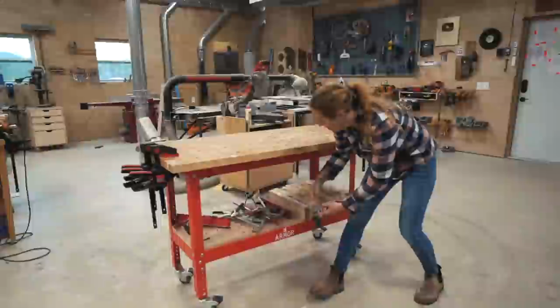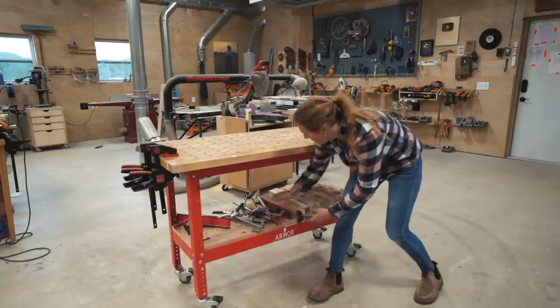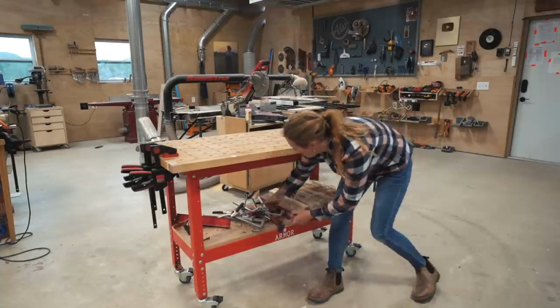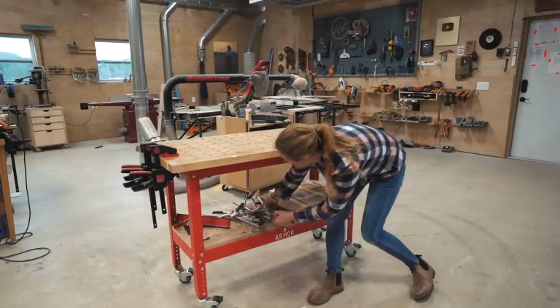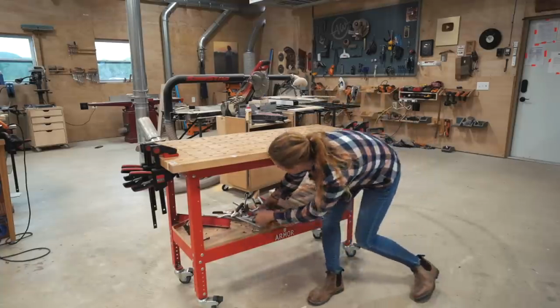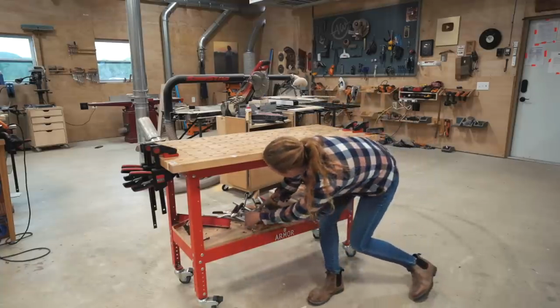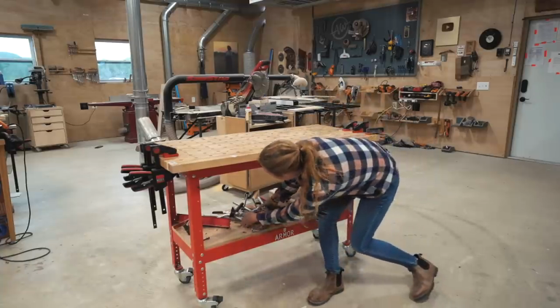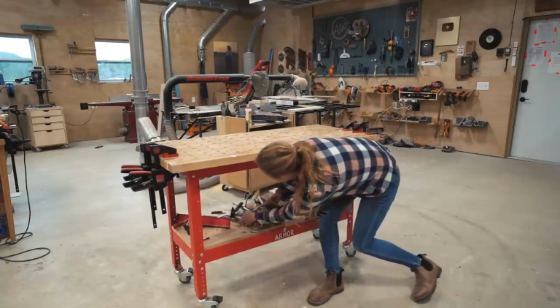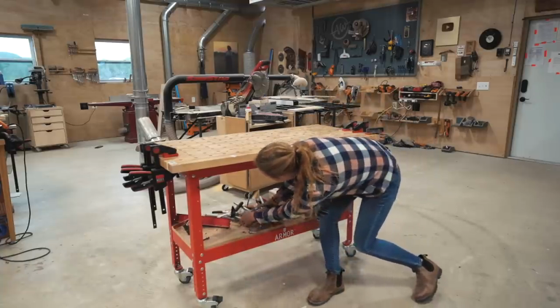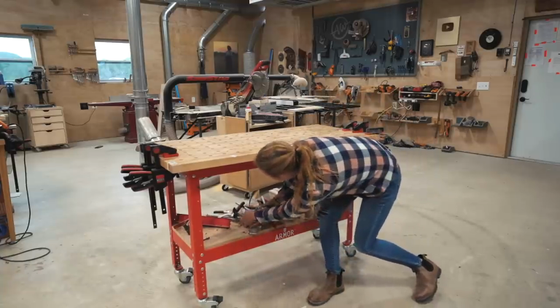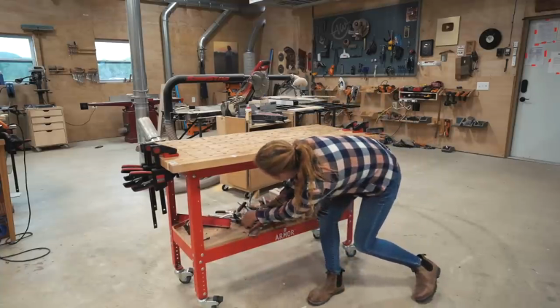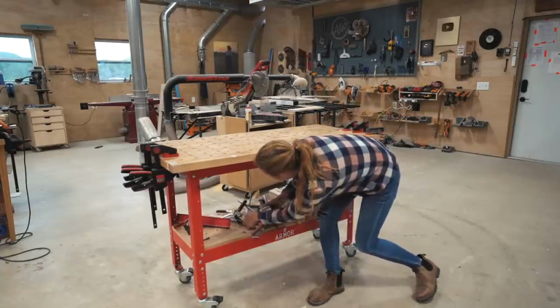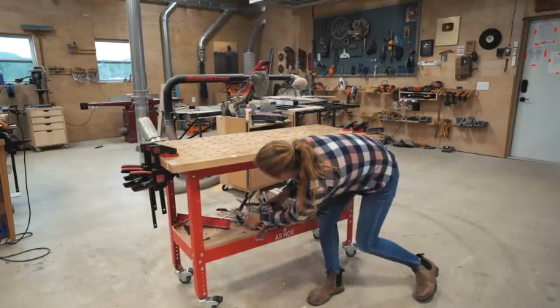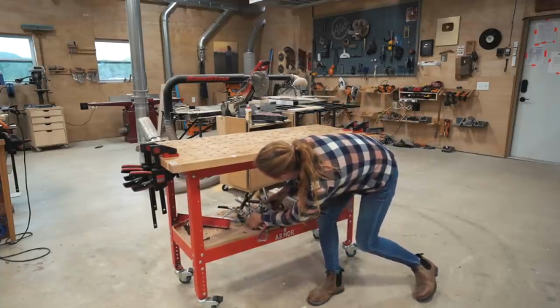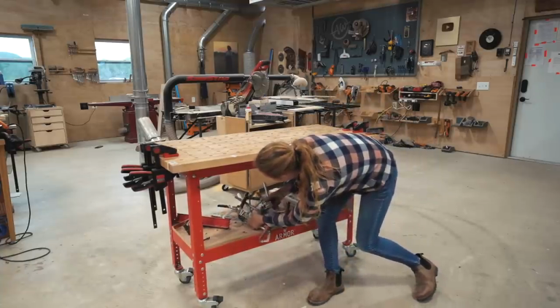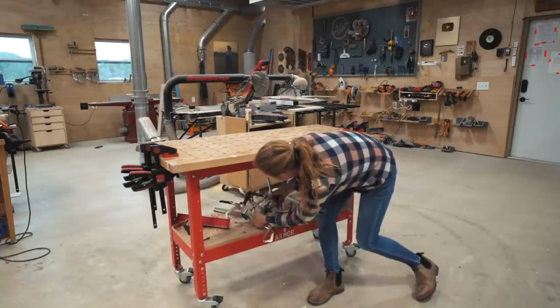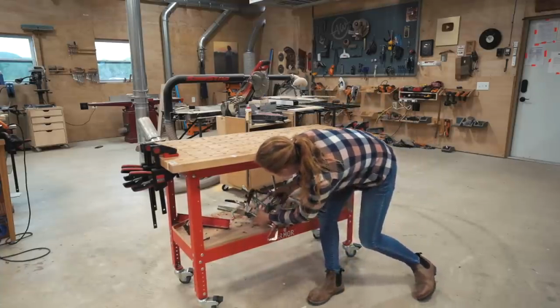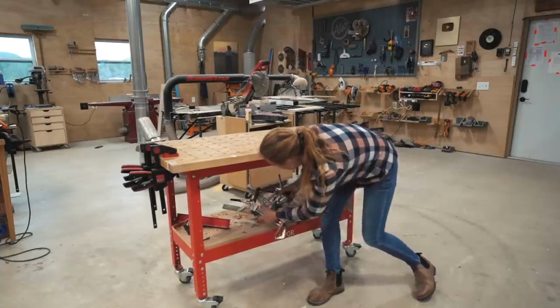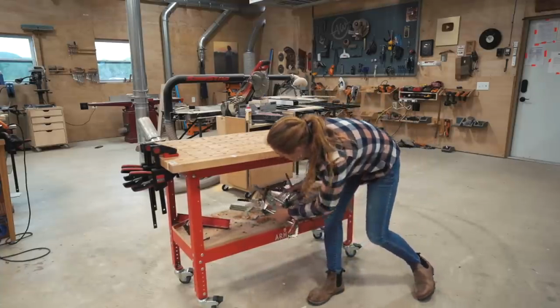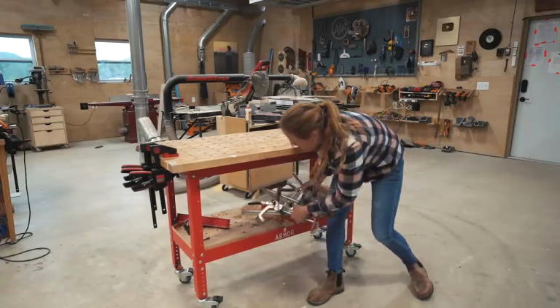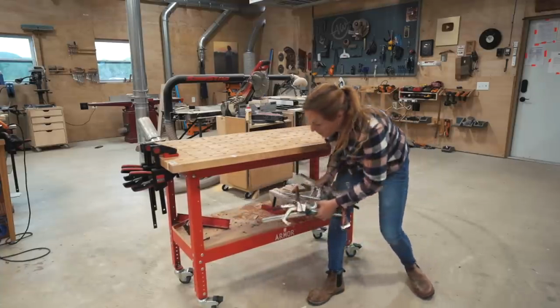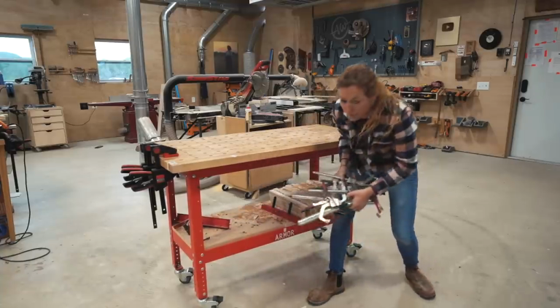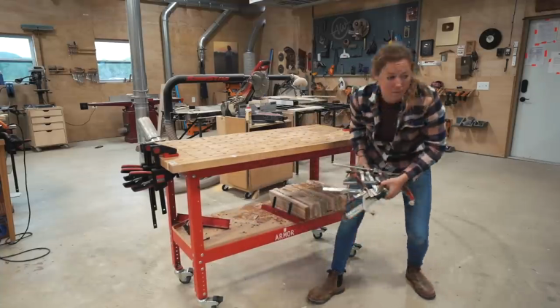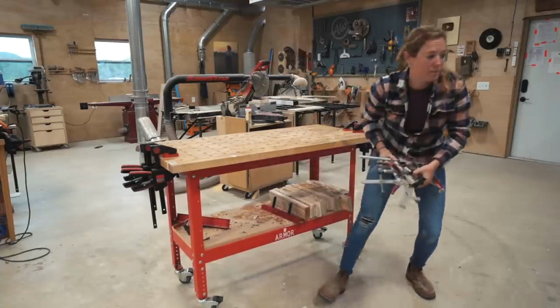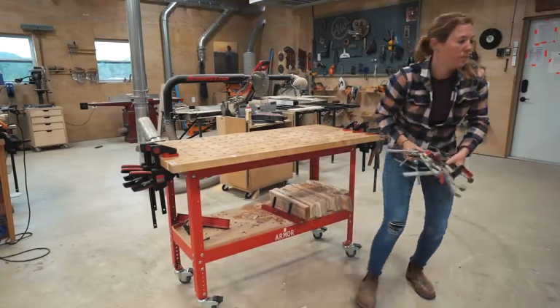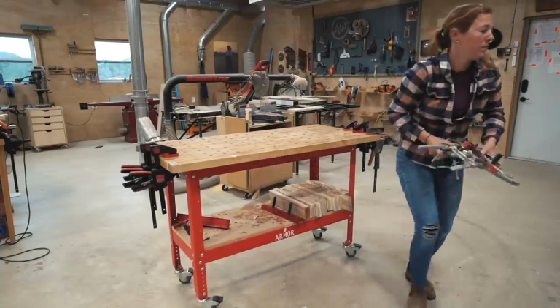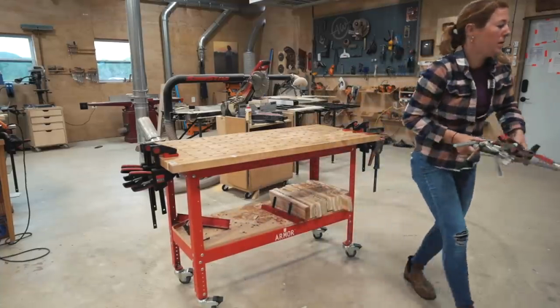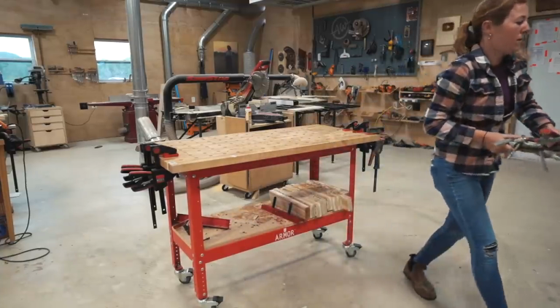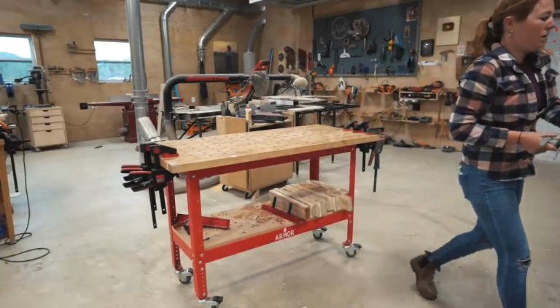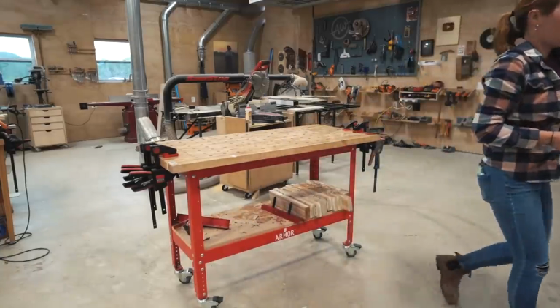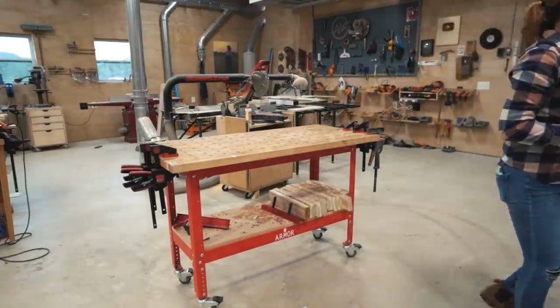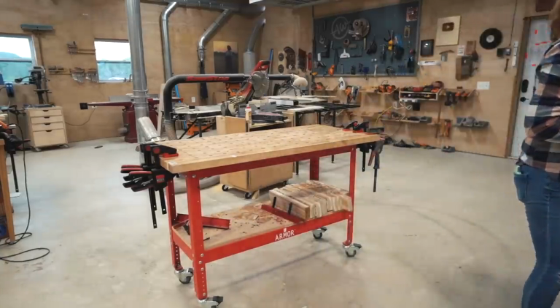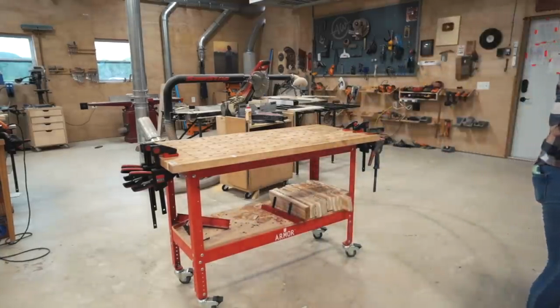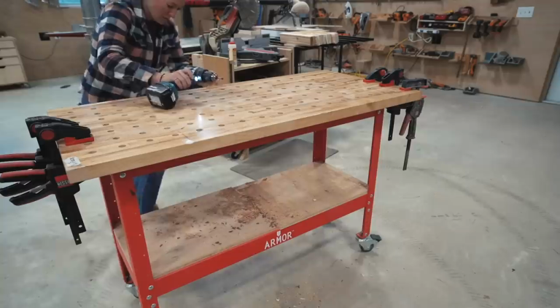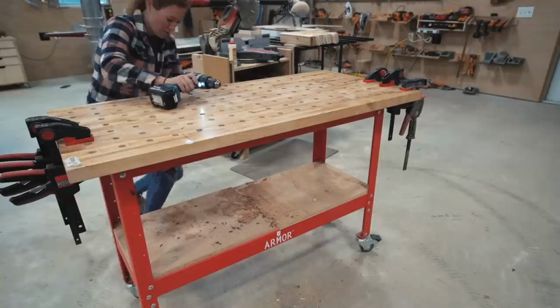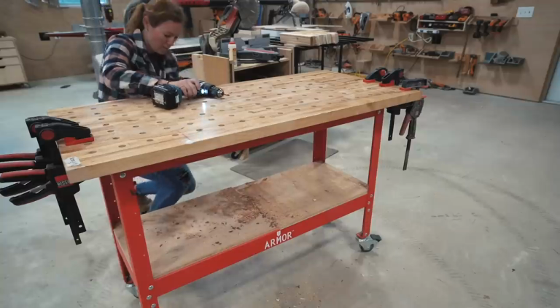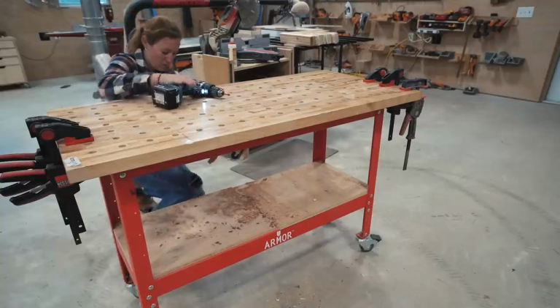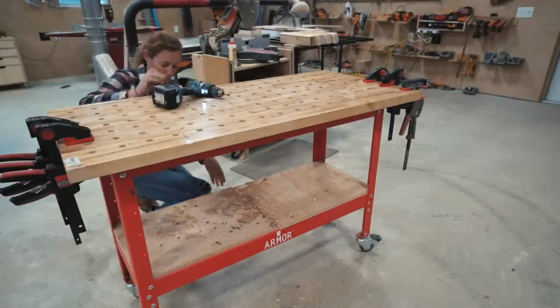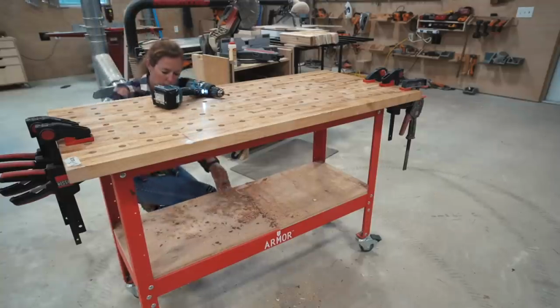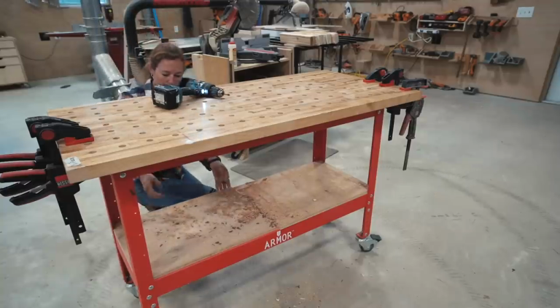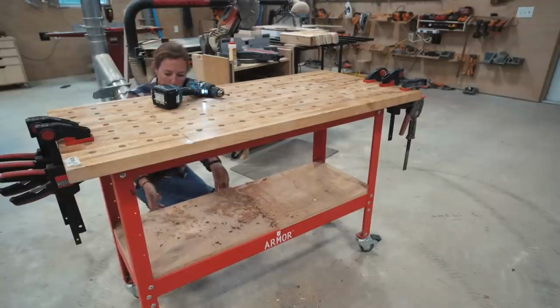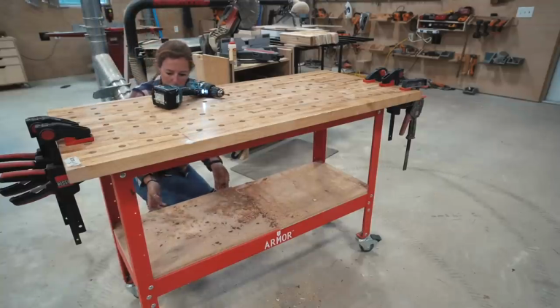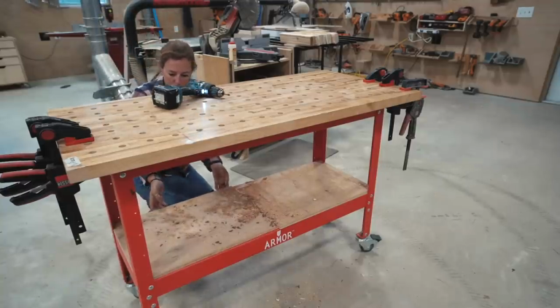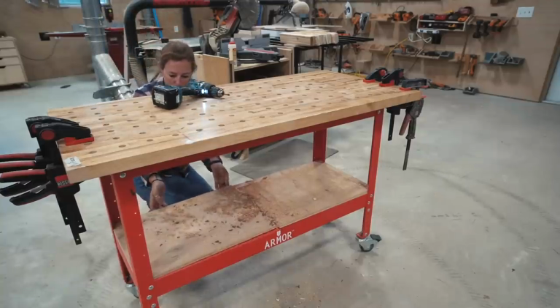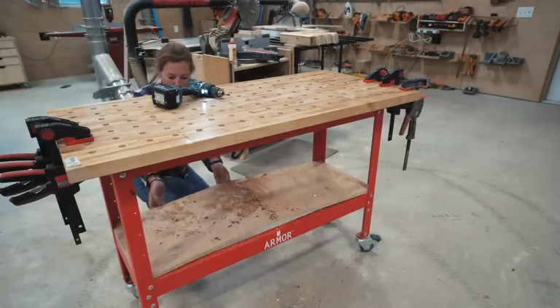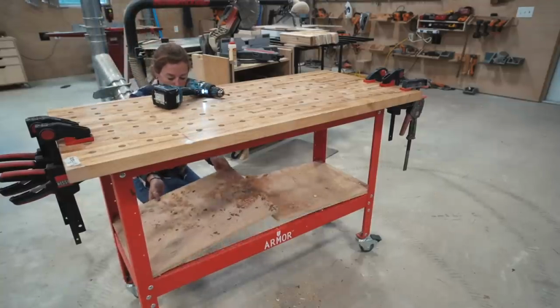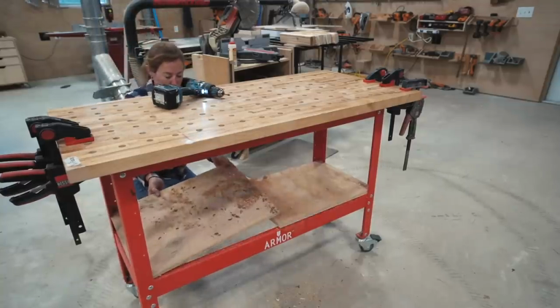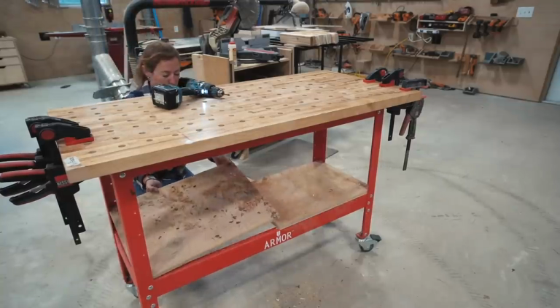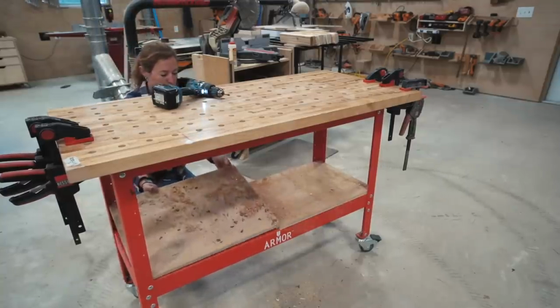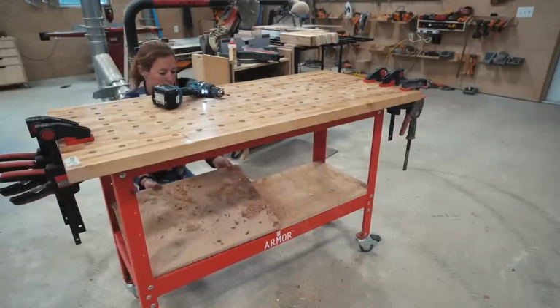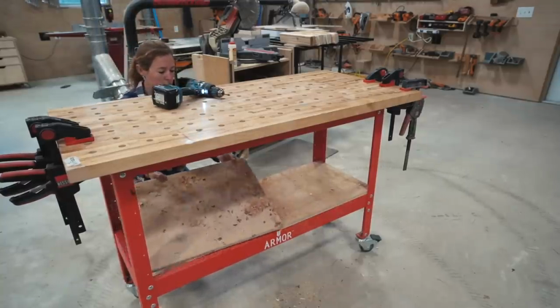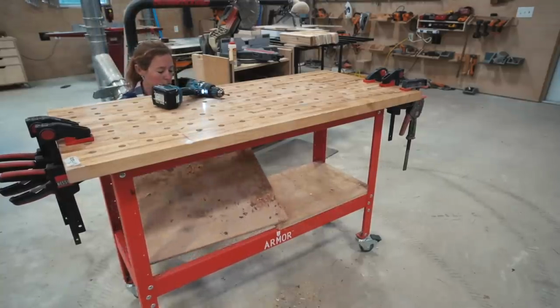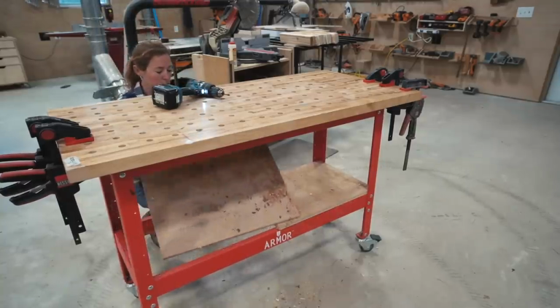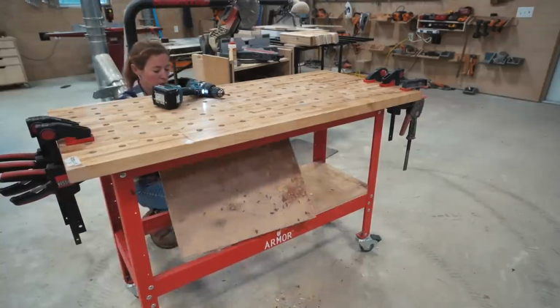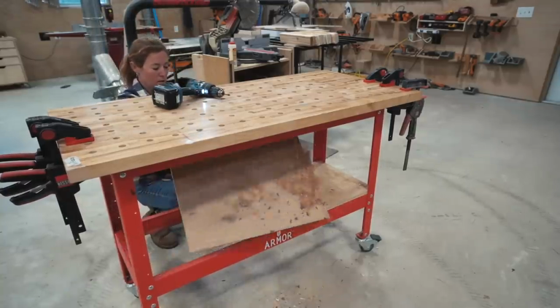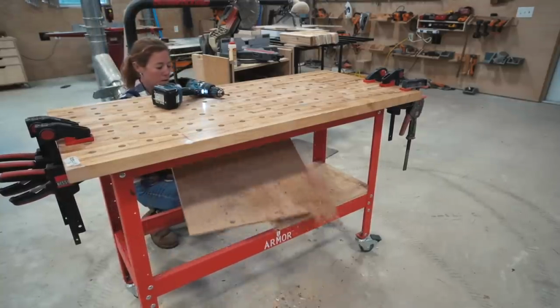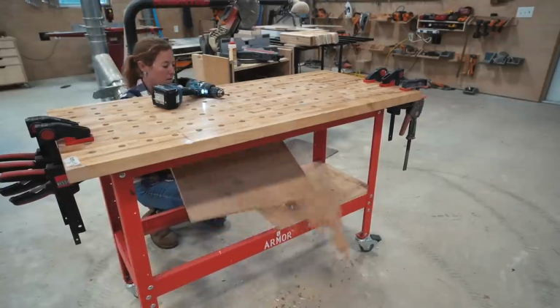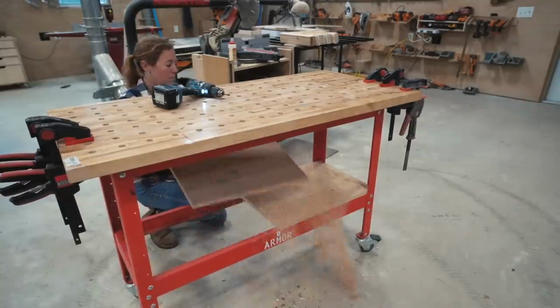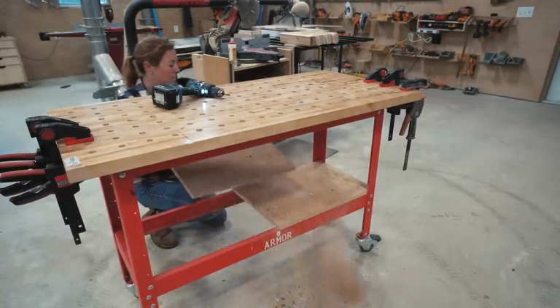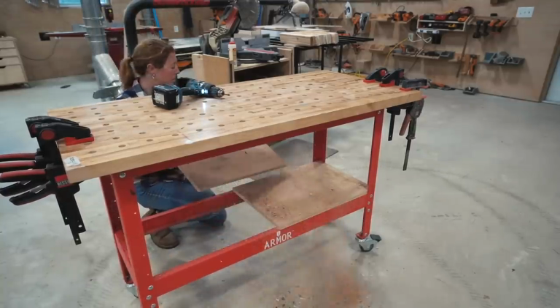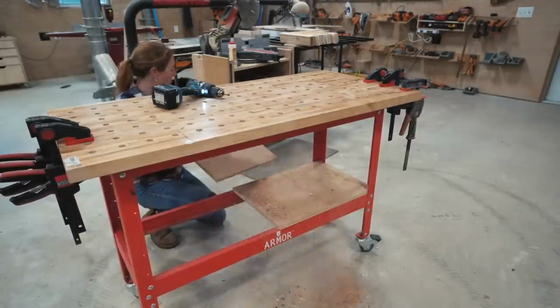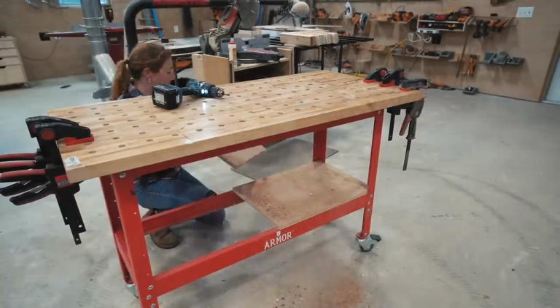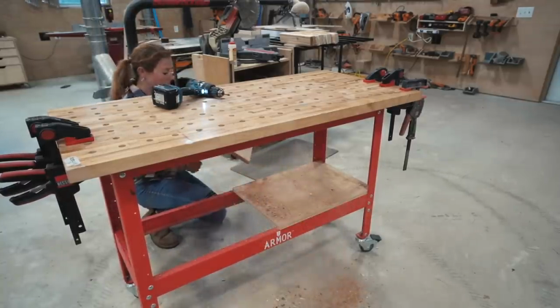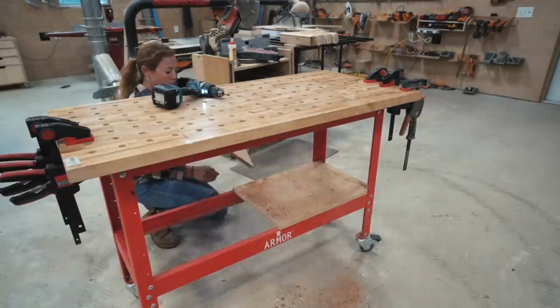You can see on my current workbench that I already added a few sheets of scrap plywood to create a bottom shelf, therefore giving me some storage area.